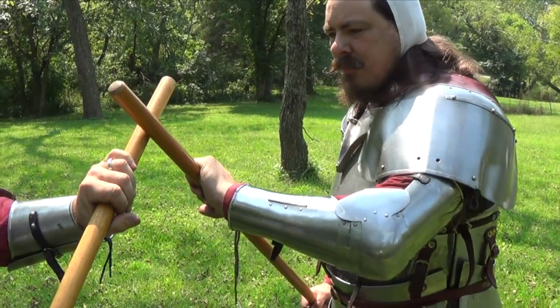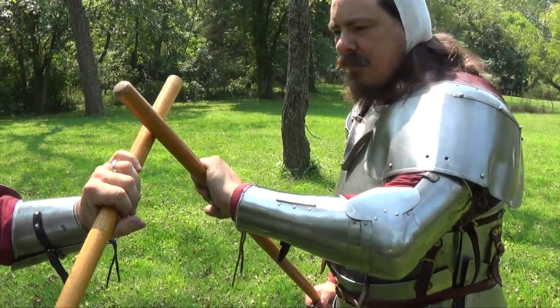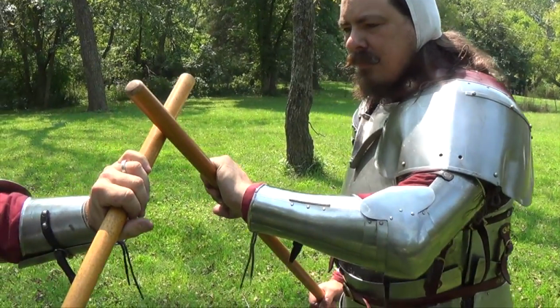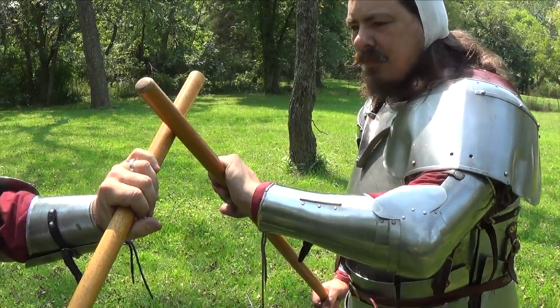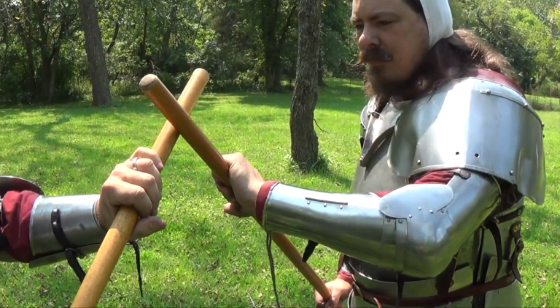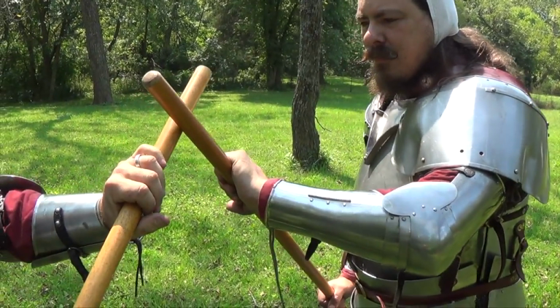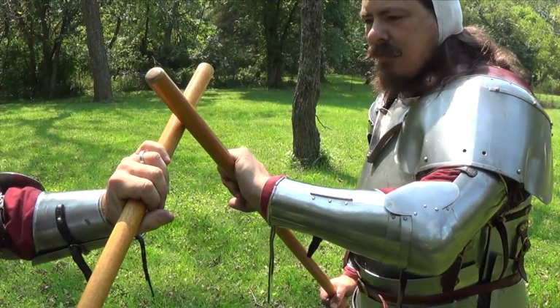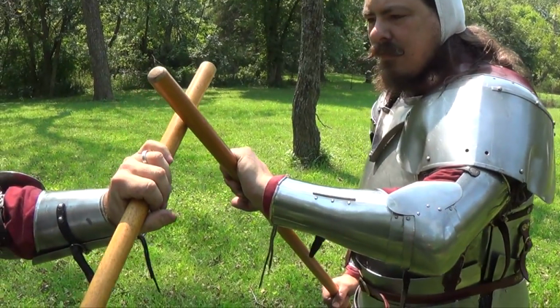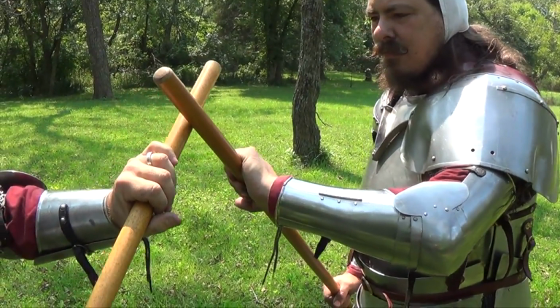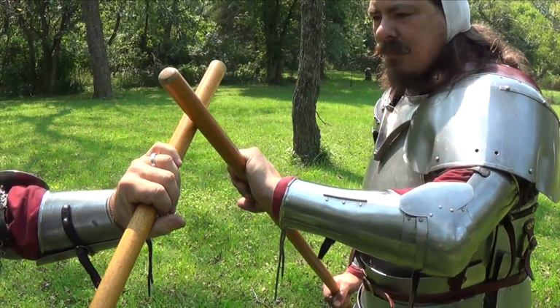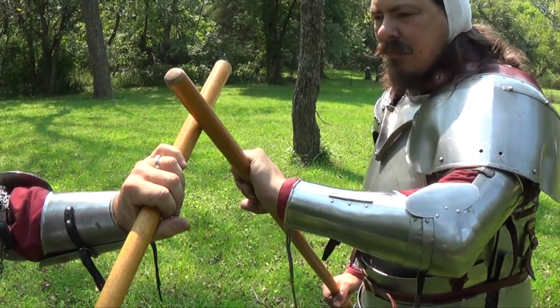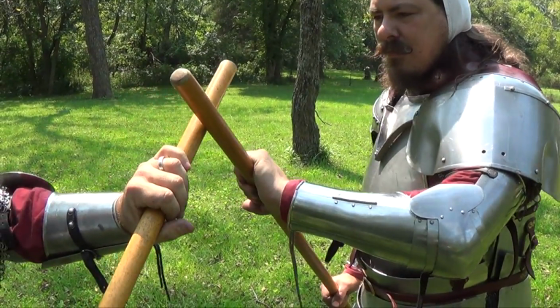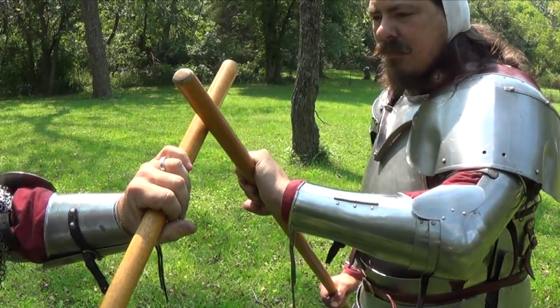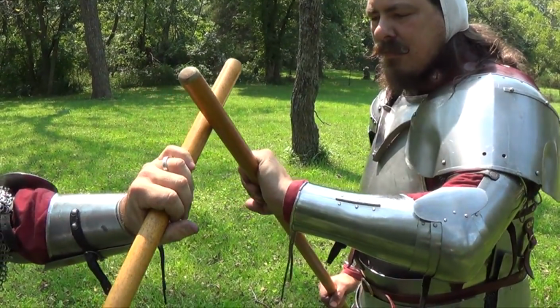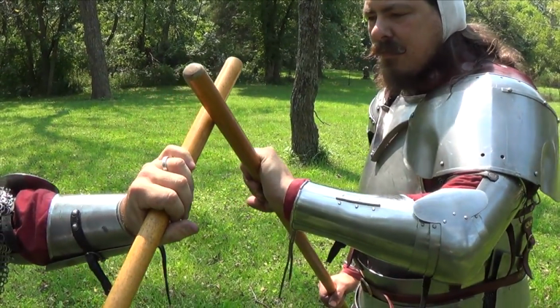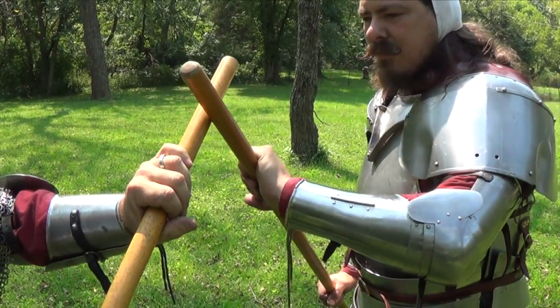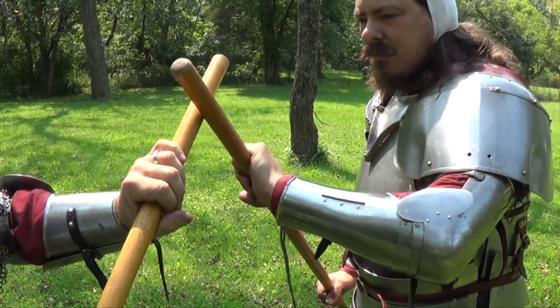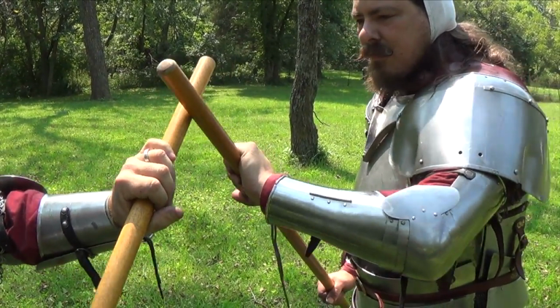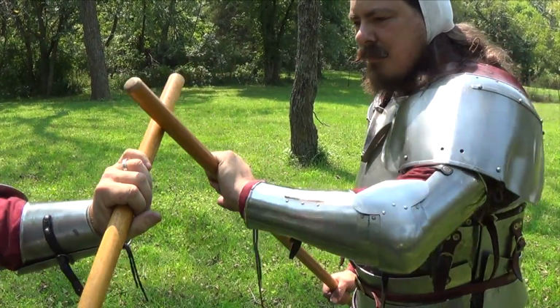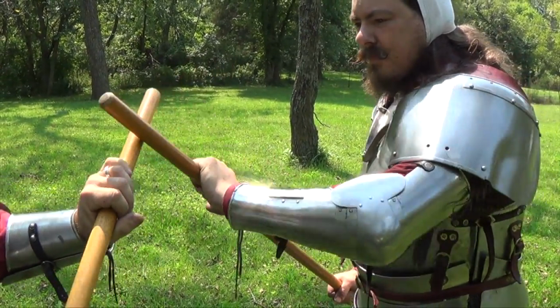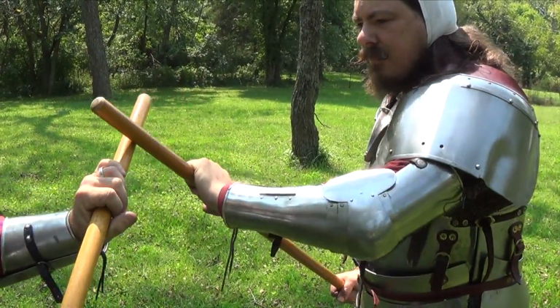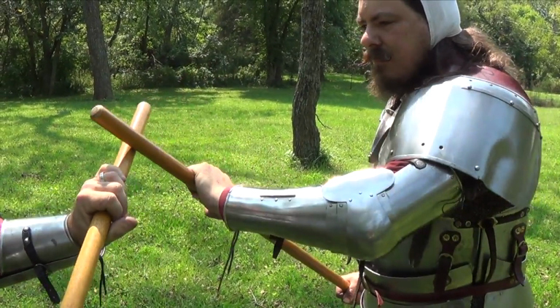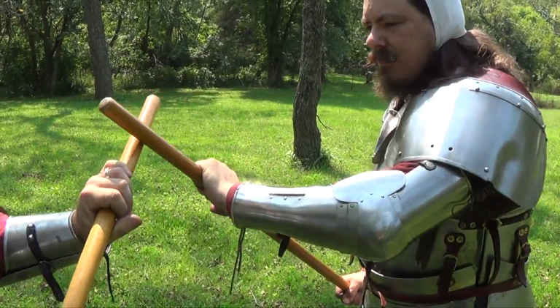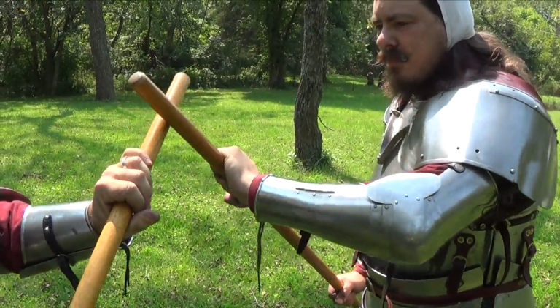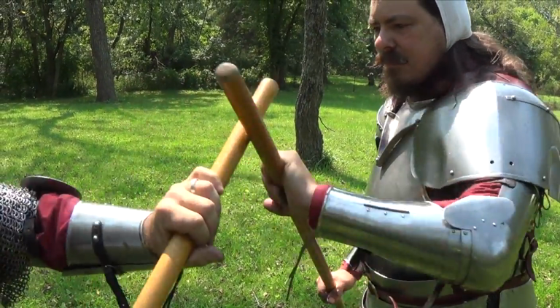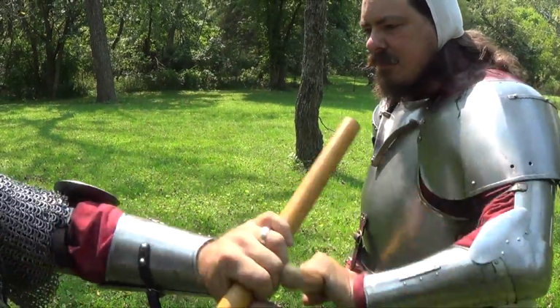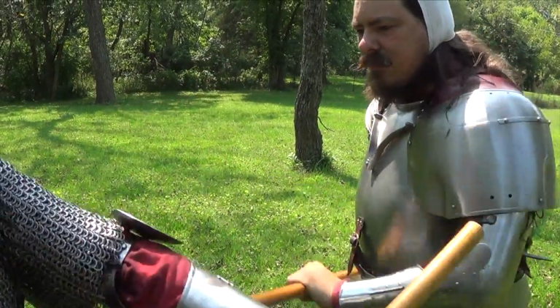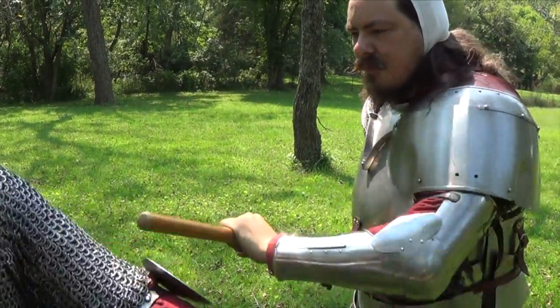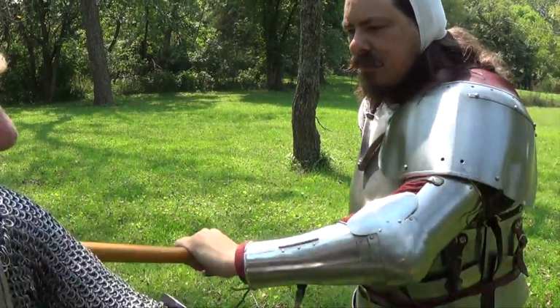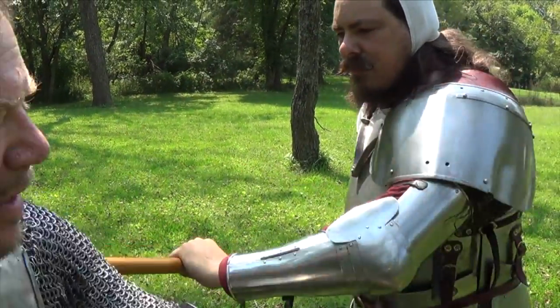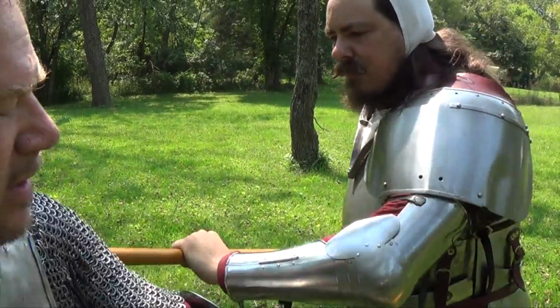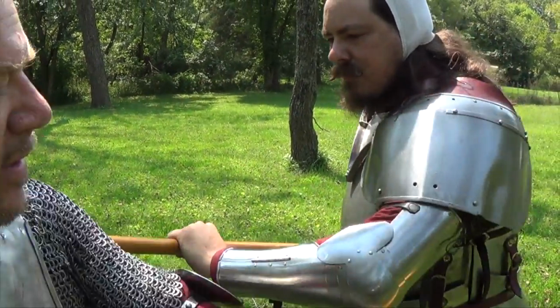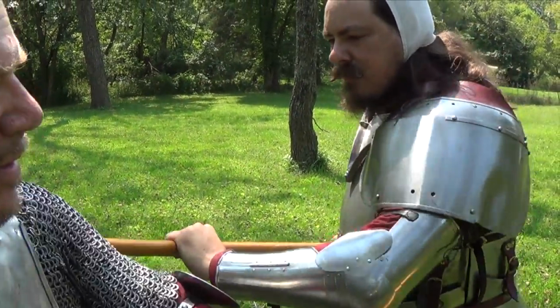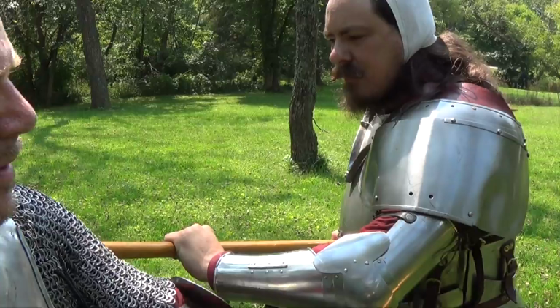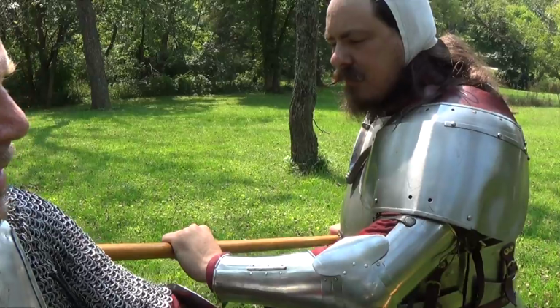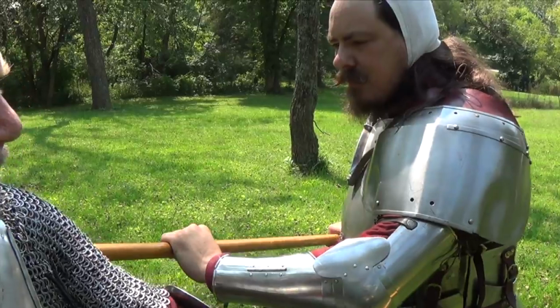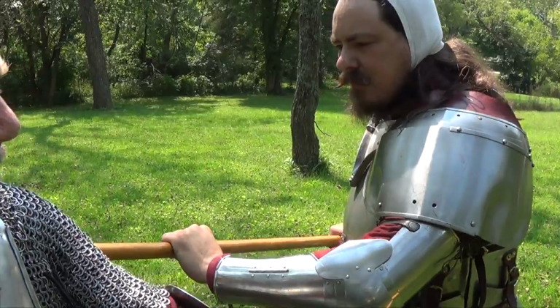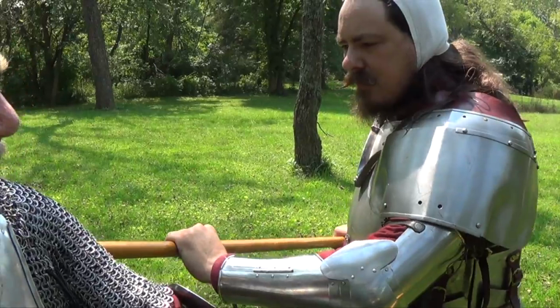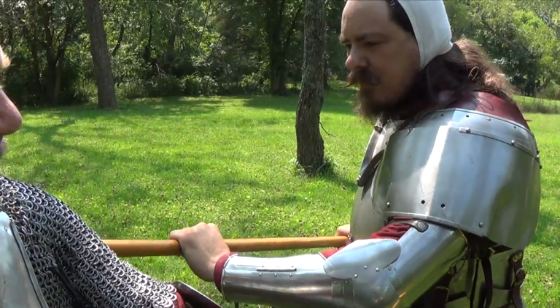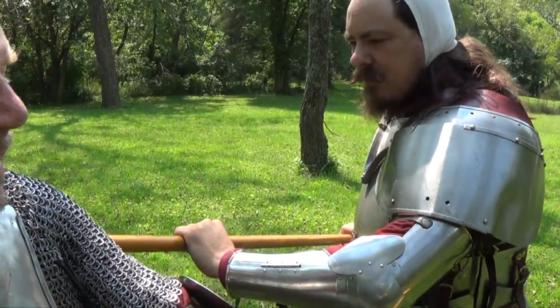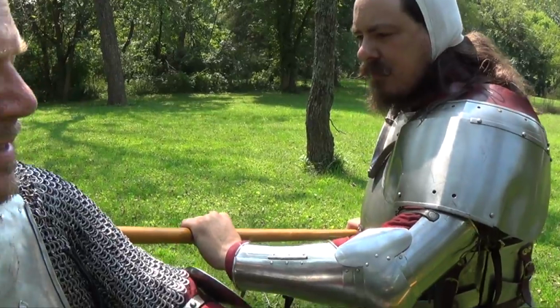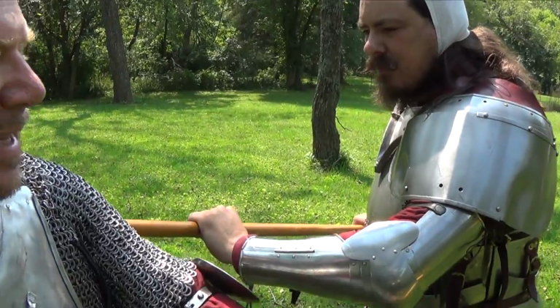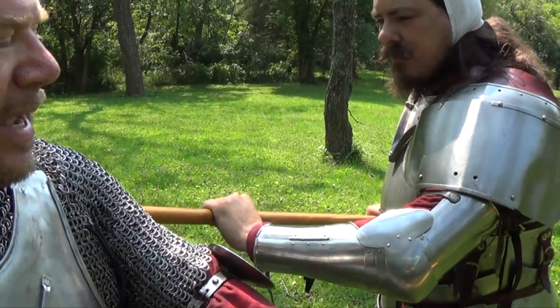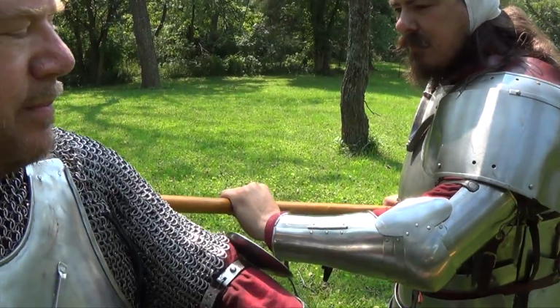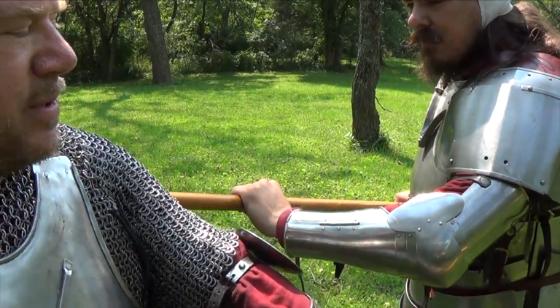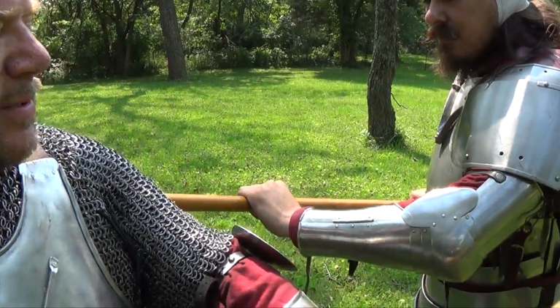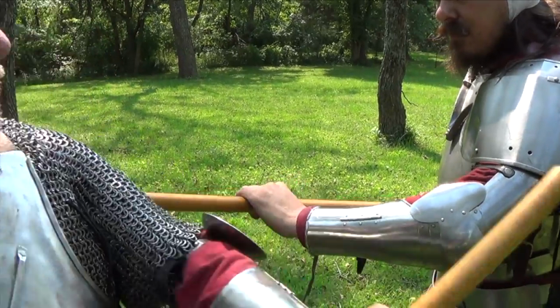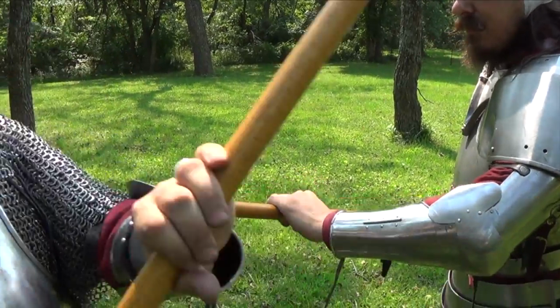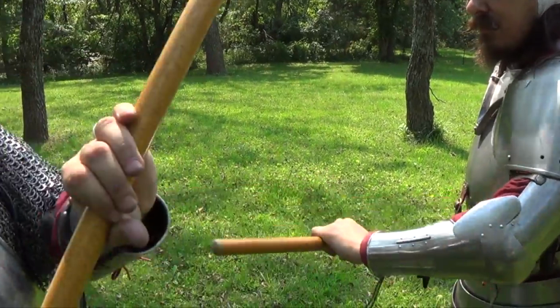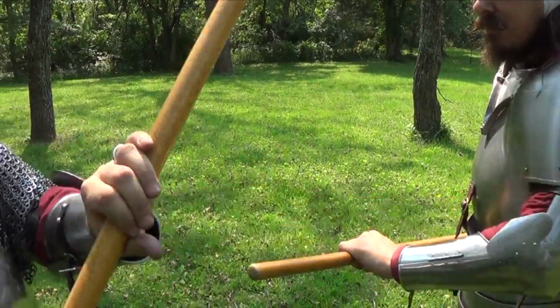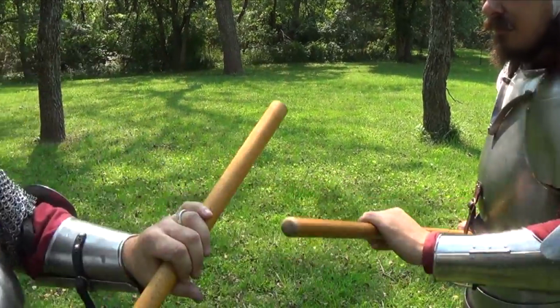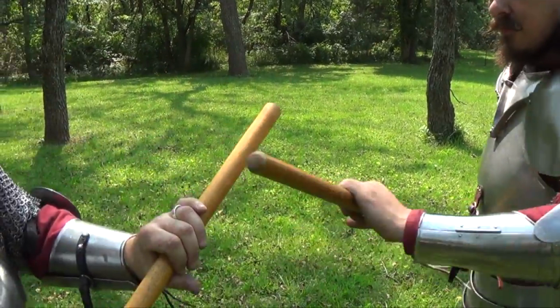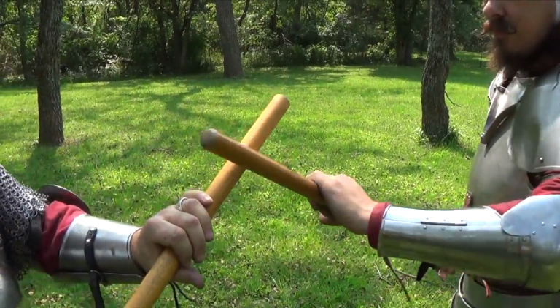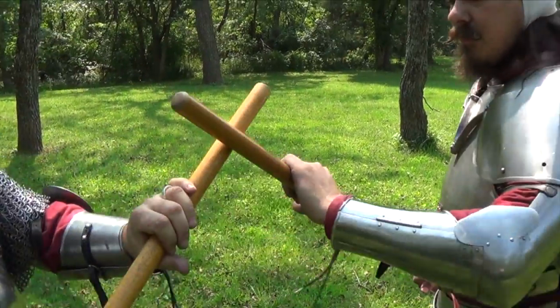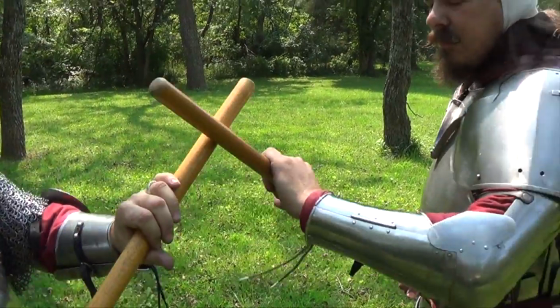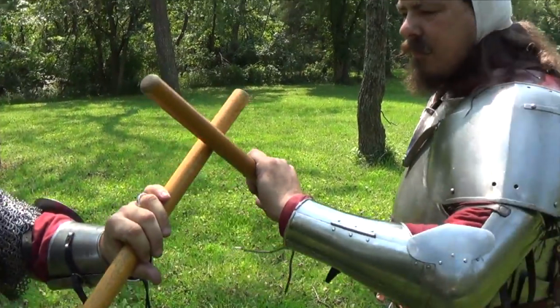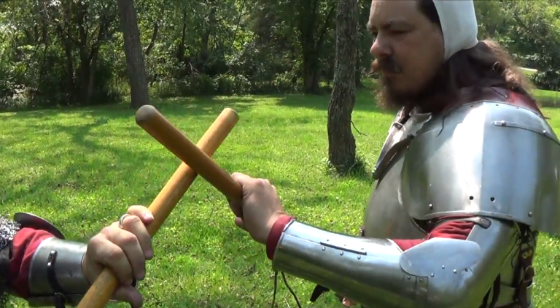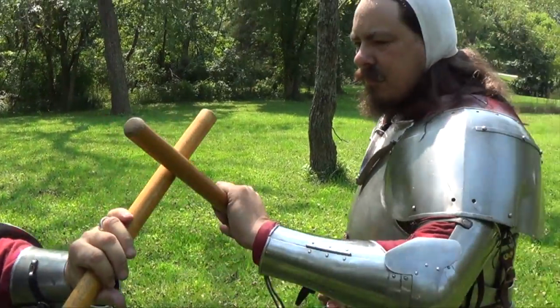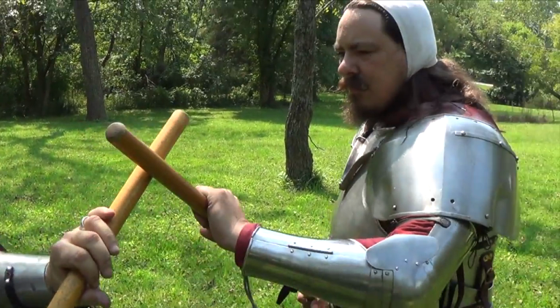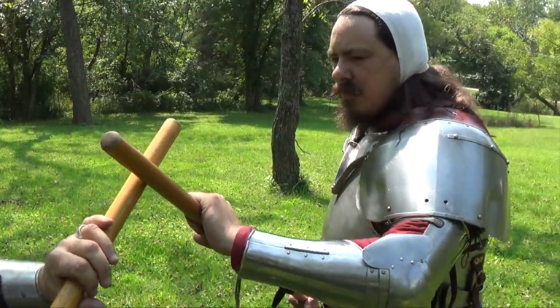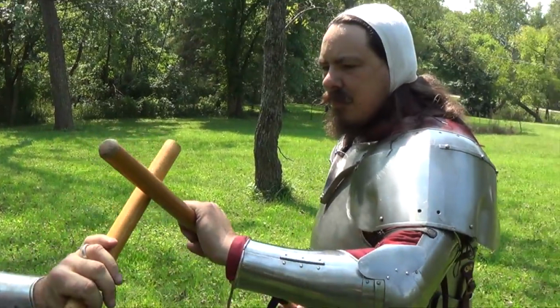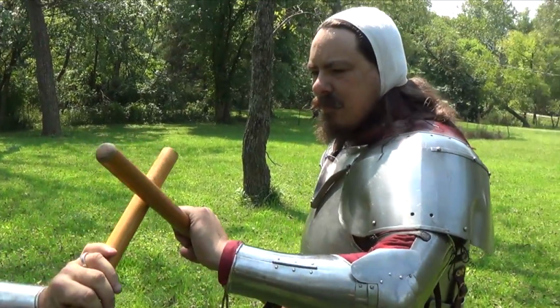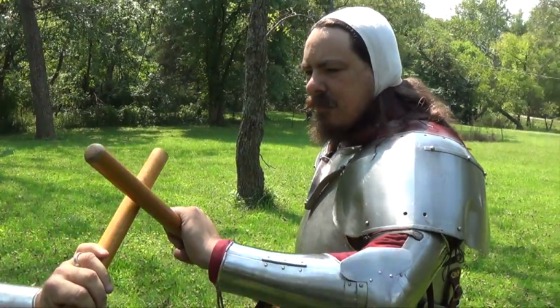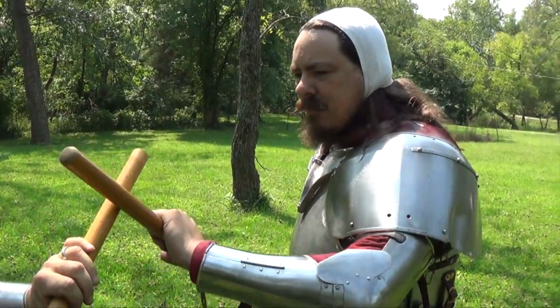Ben will do the same thing — I push back, and he stabs. So twitching away.